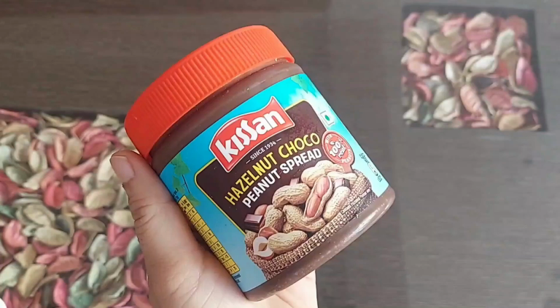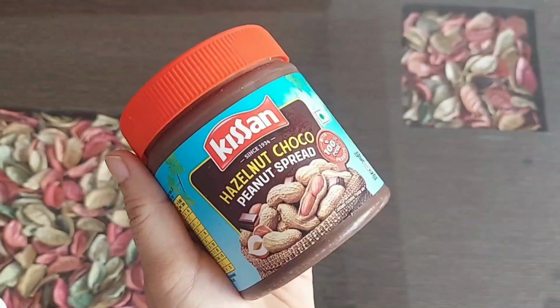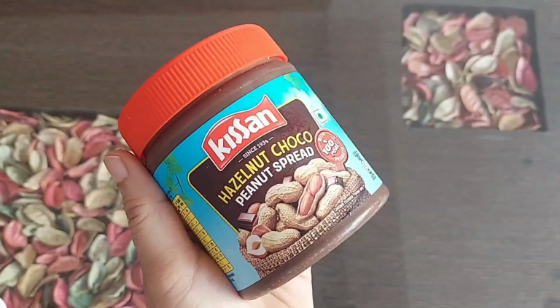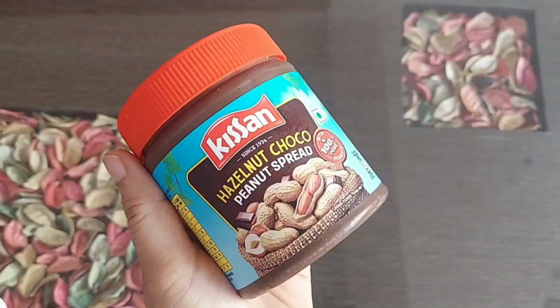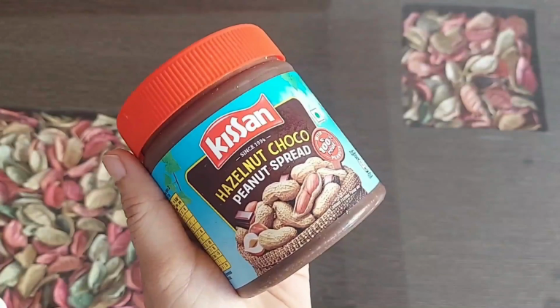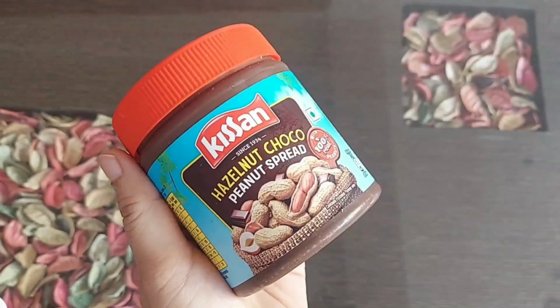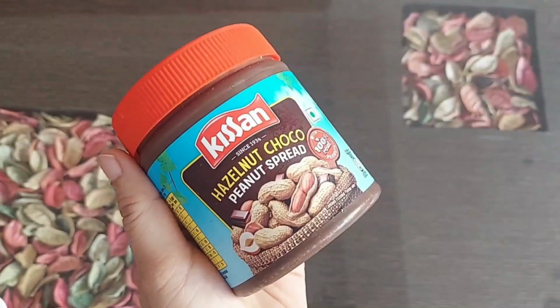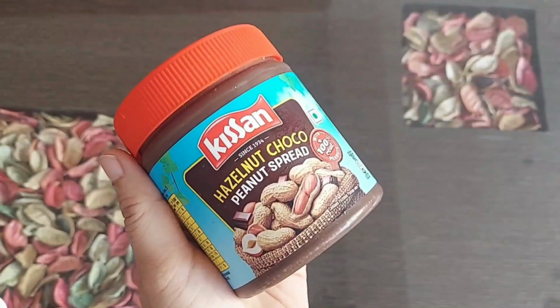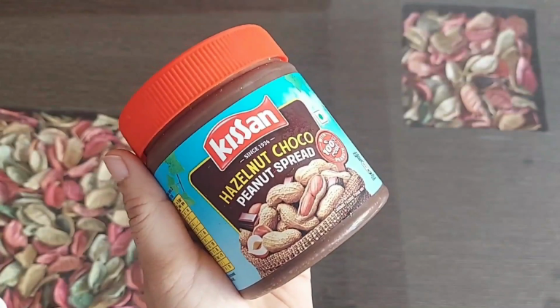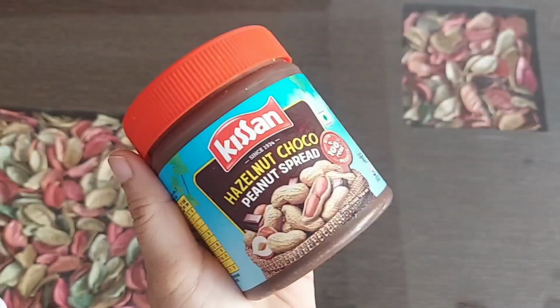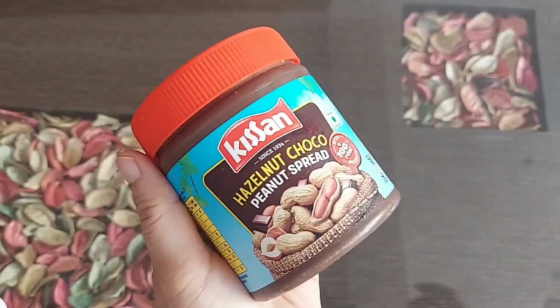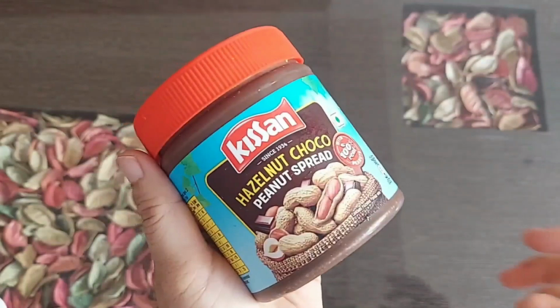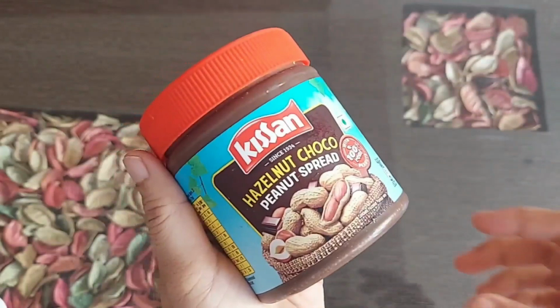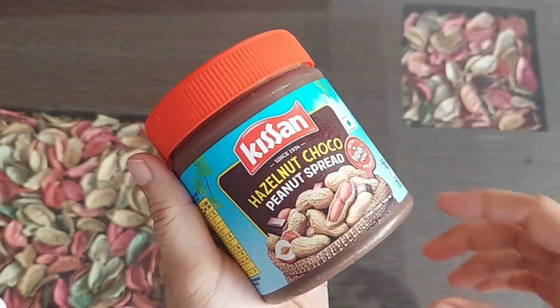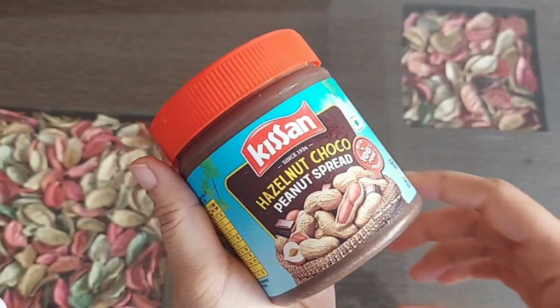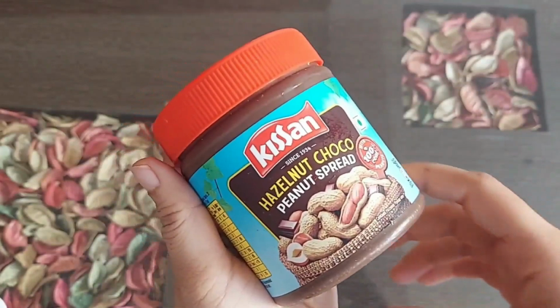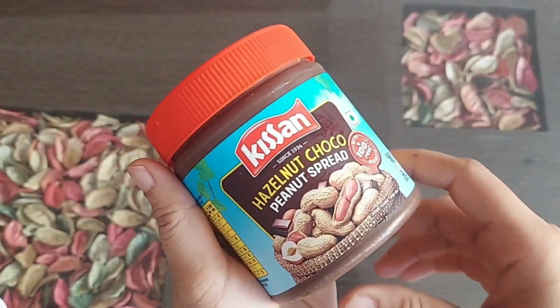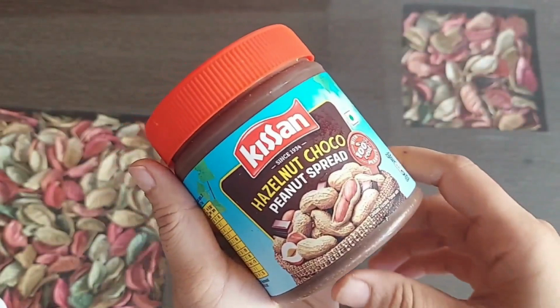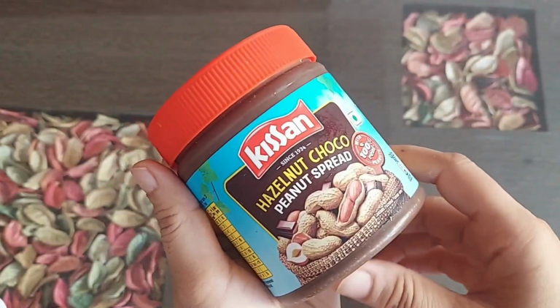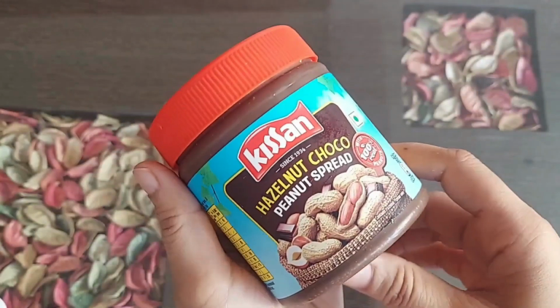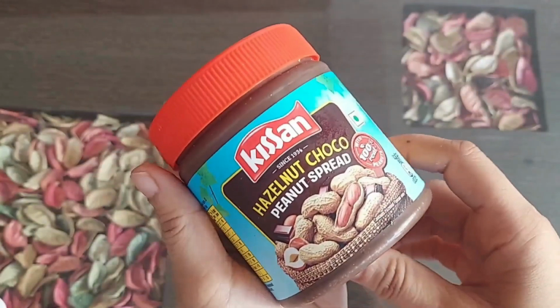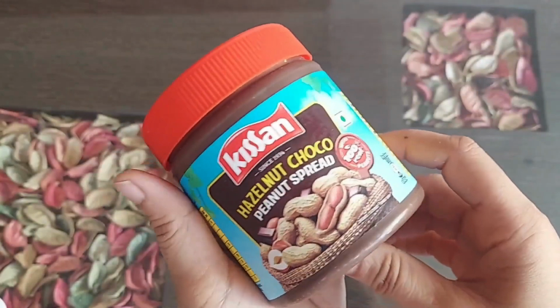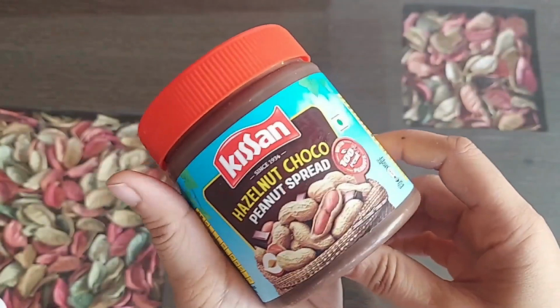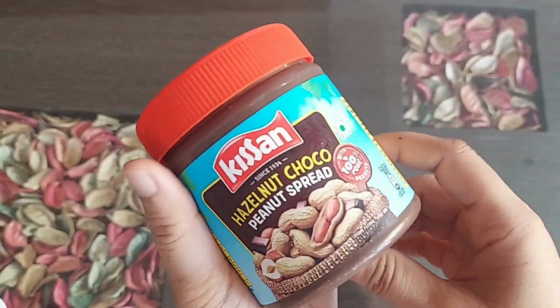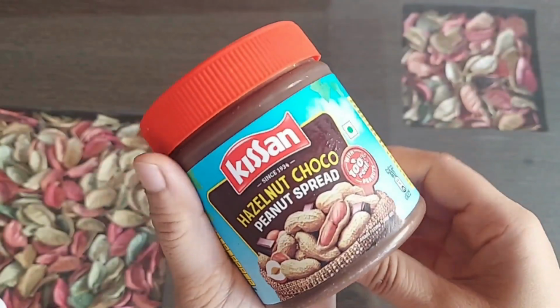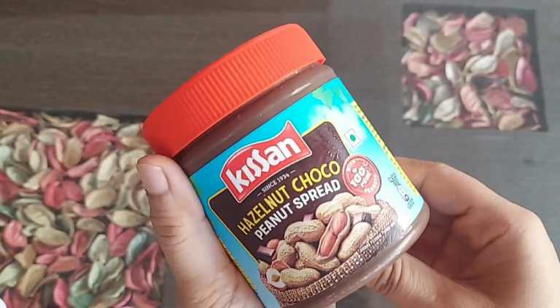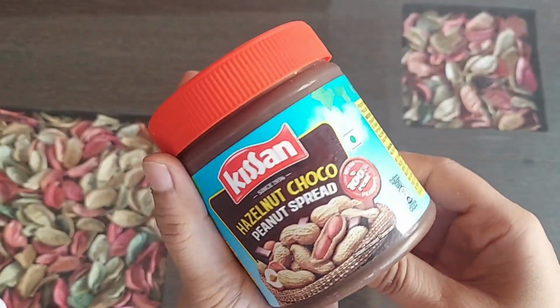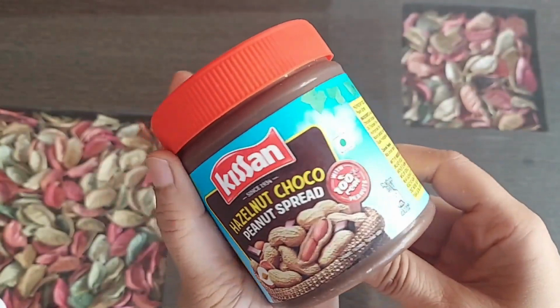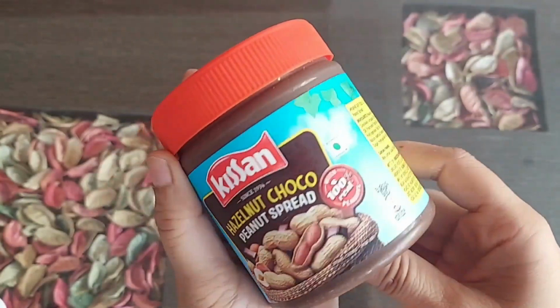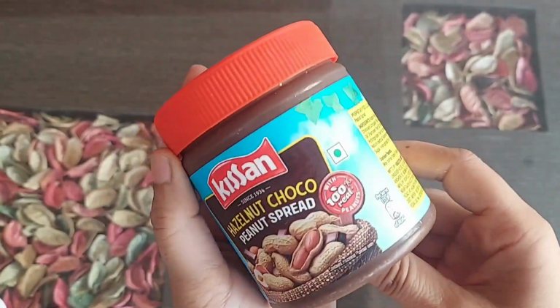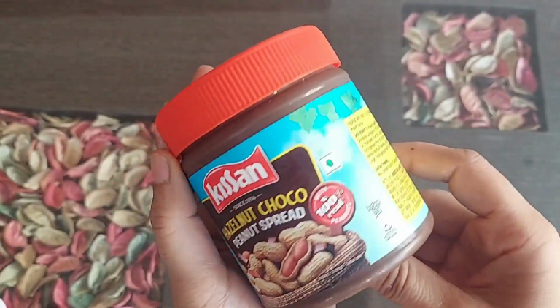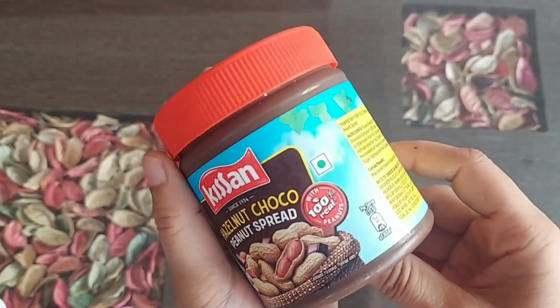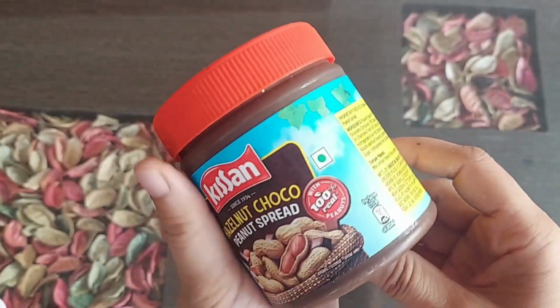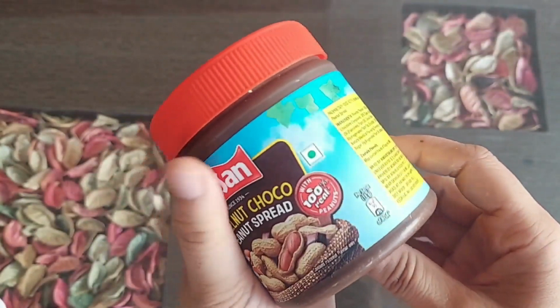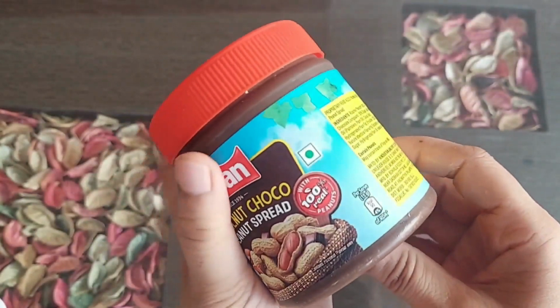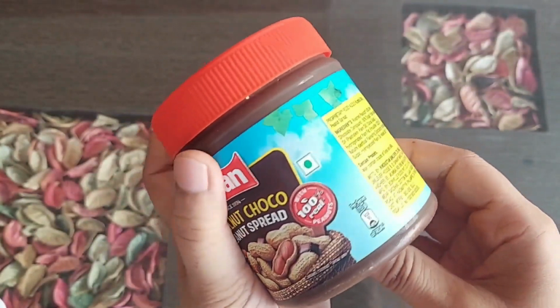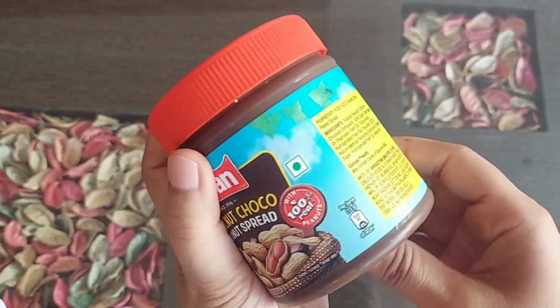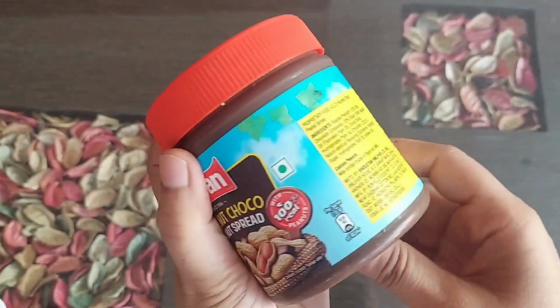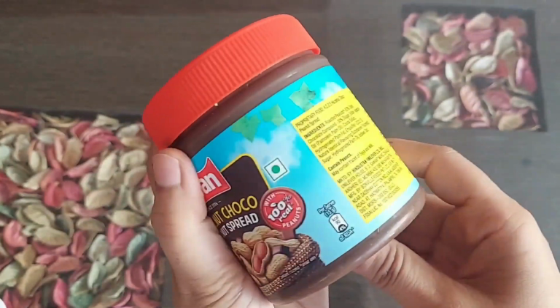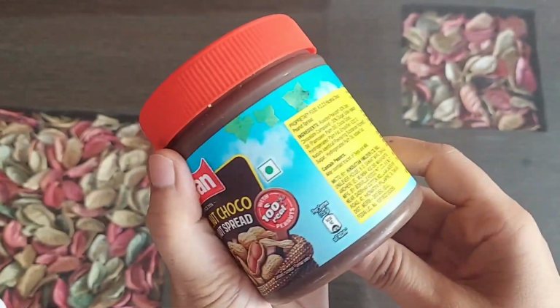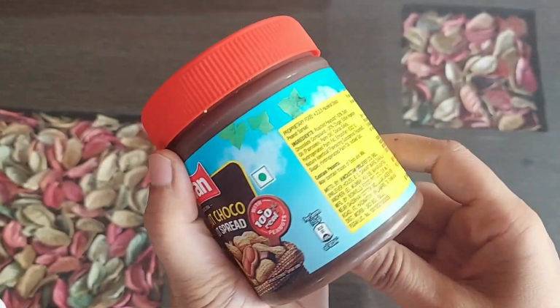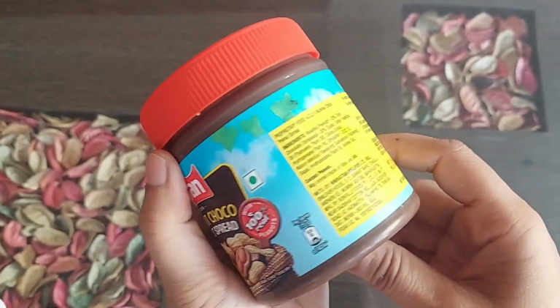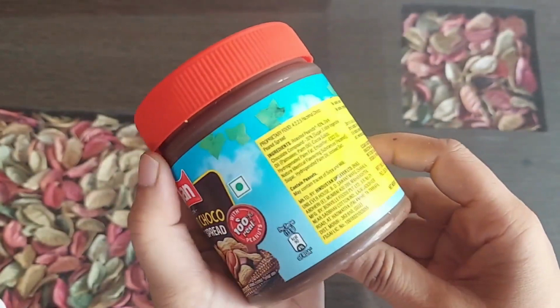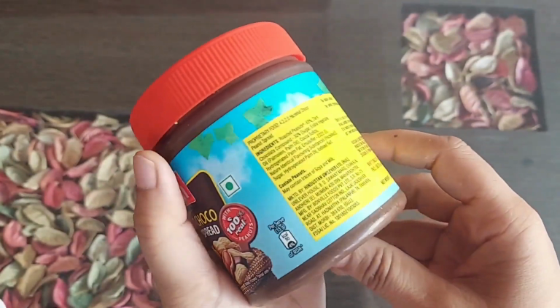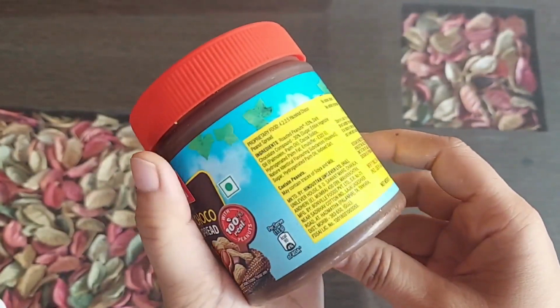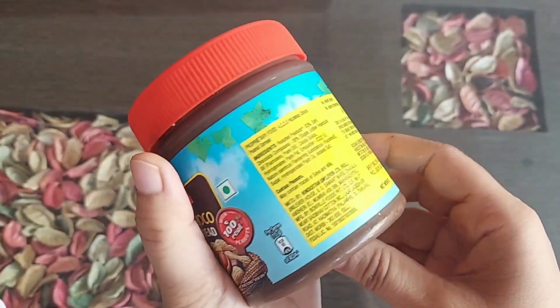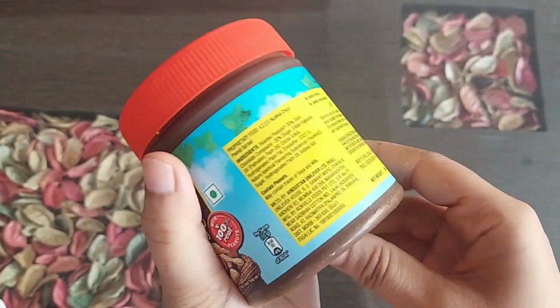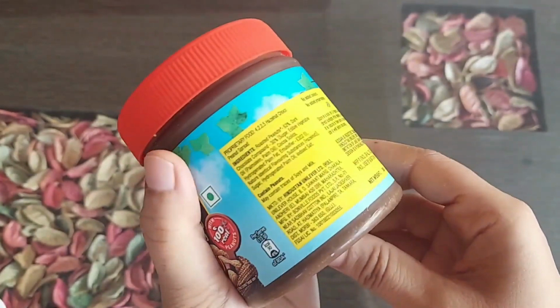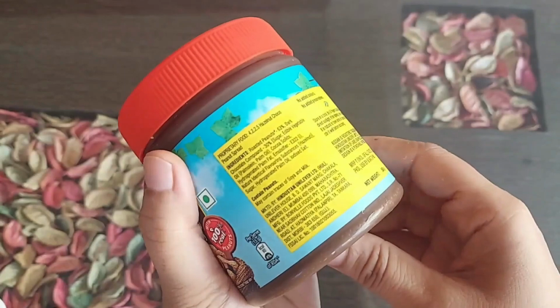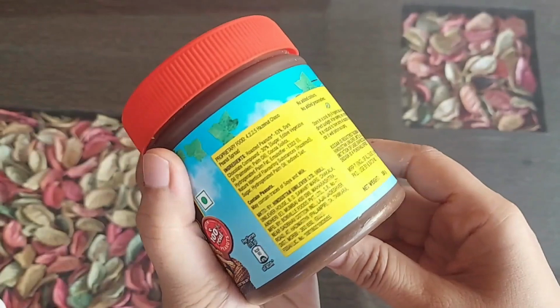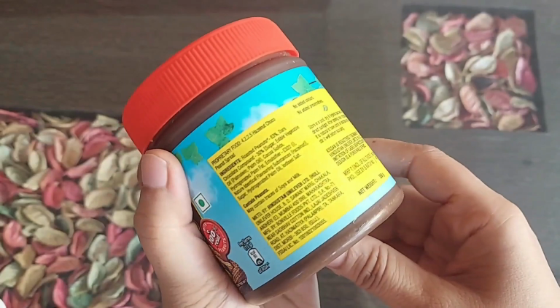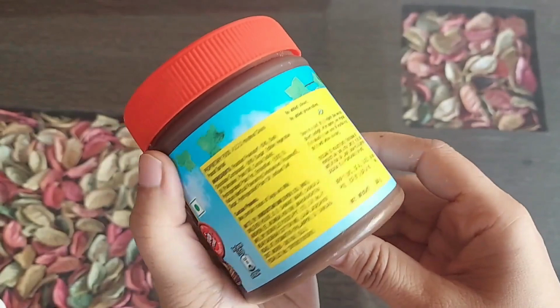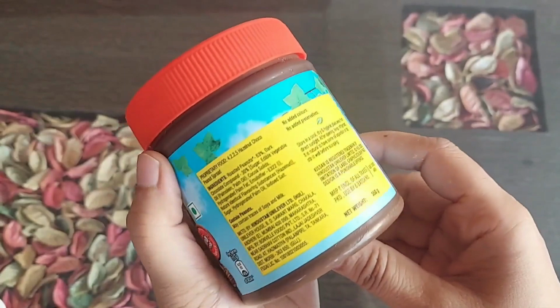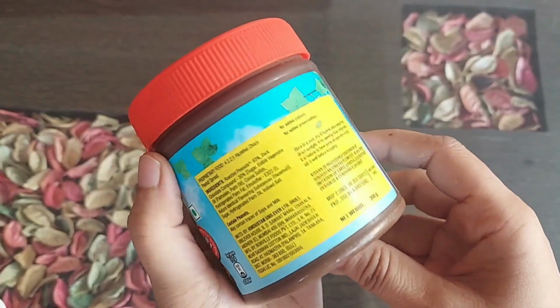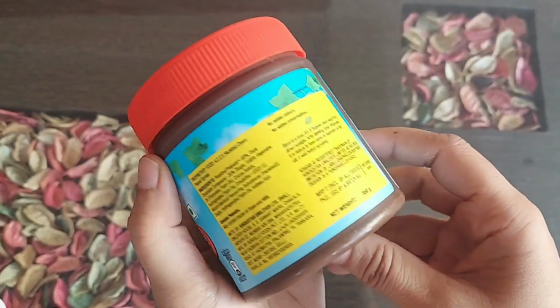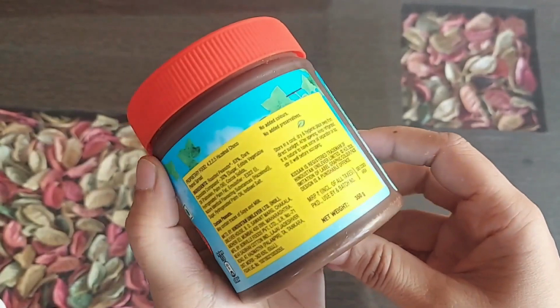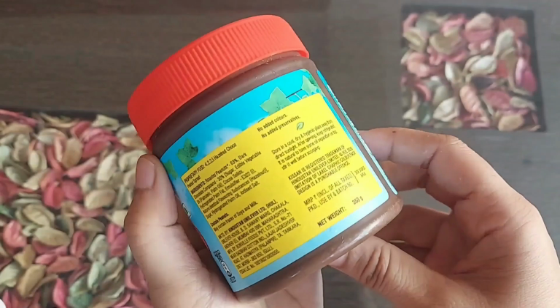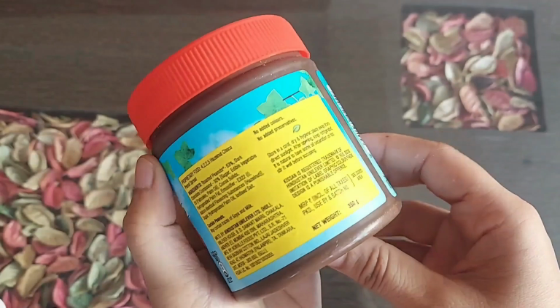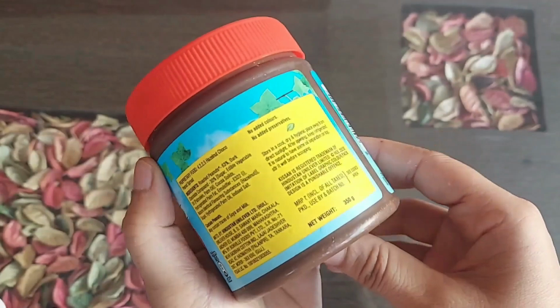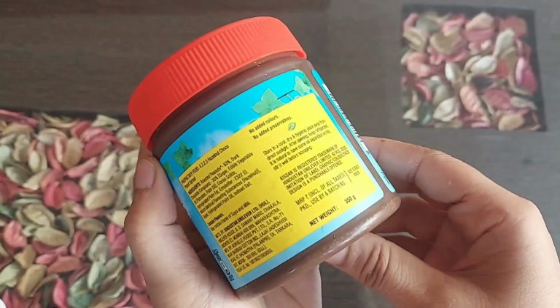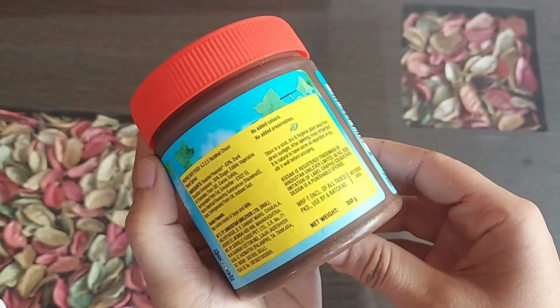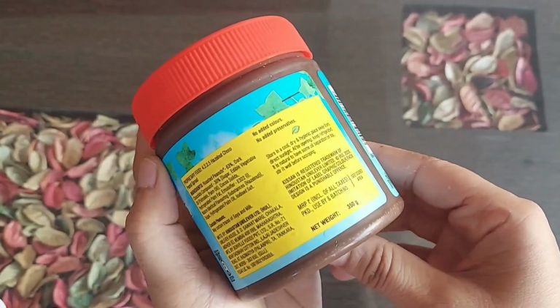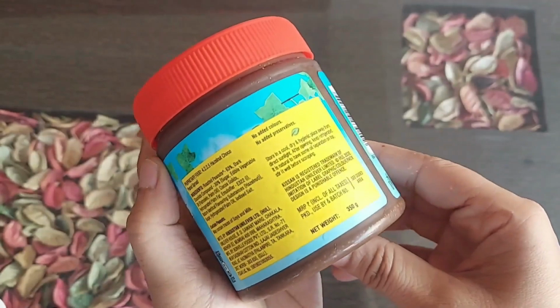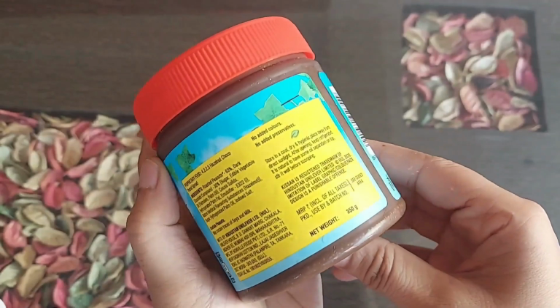Hi guys, there is this Kisan hazelnut choco peanut spread. In this video, I'm going to show you its review and recipe.